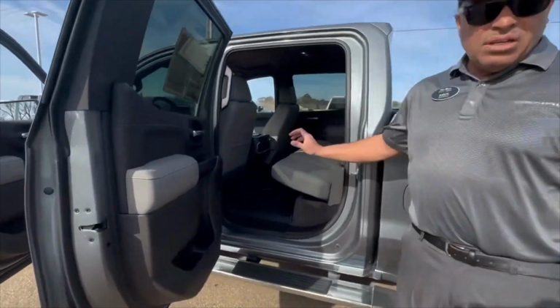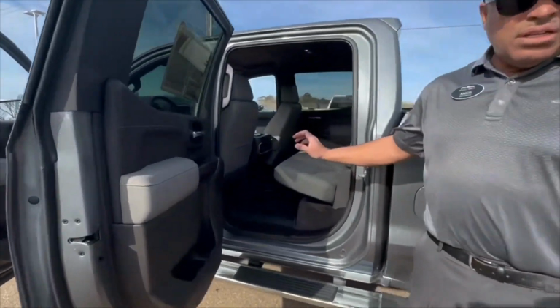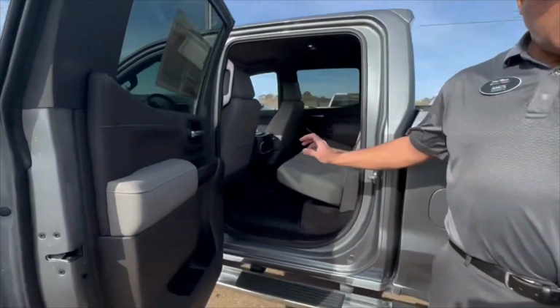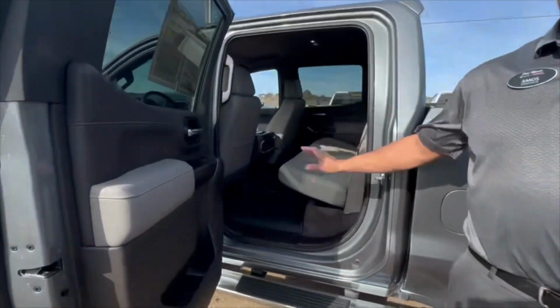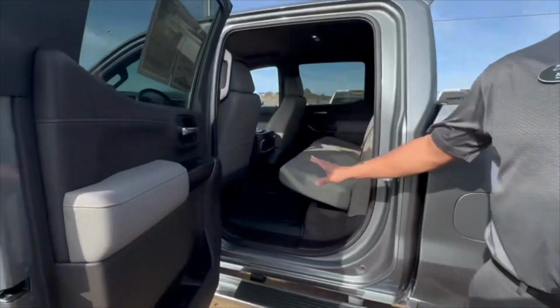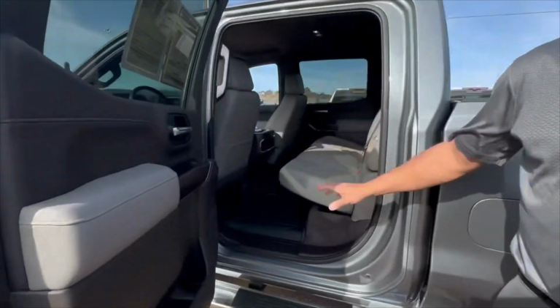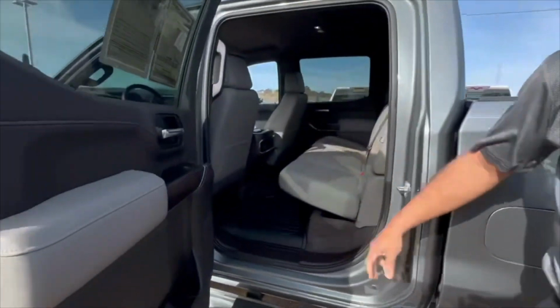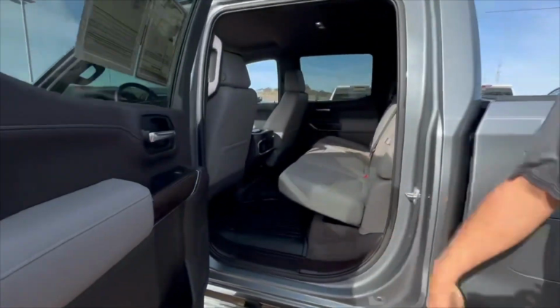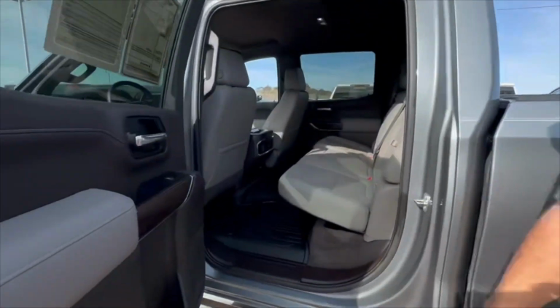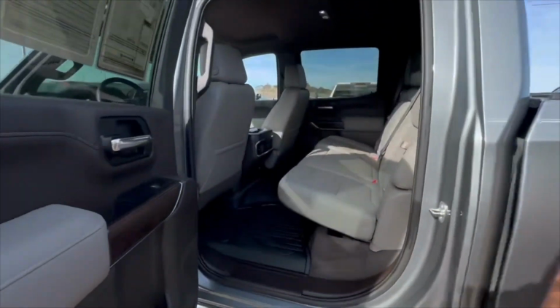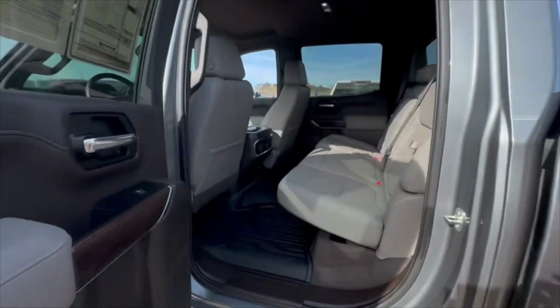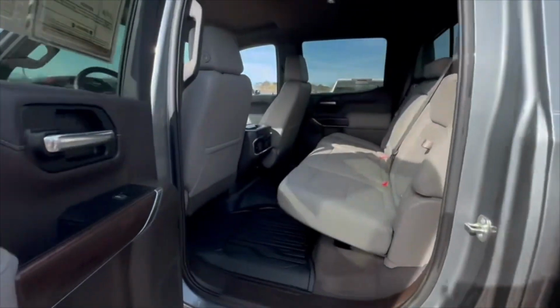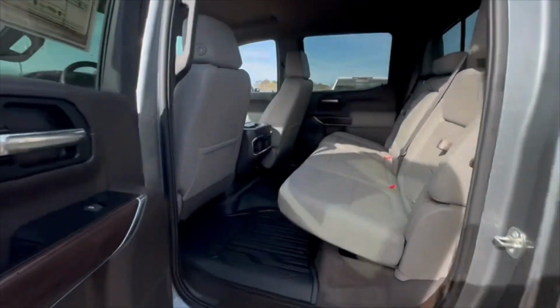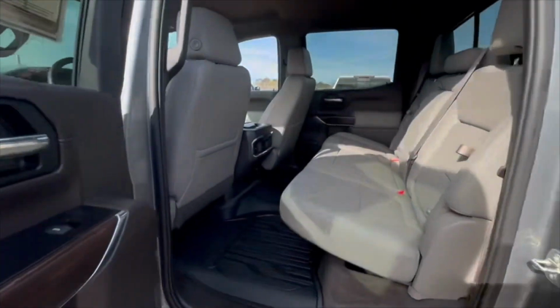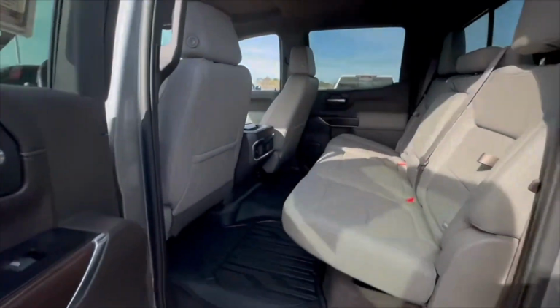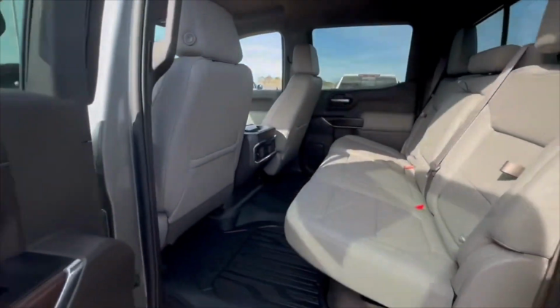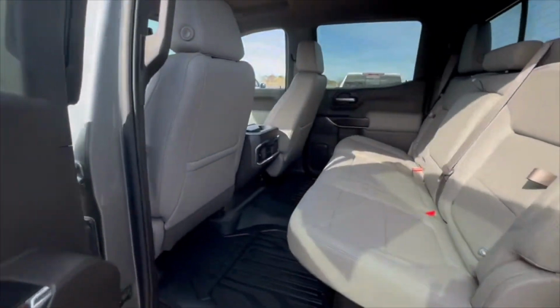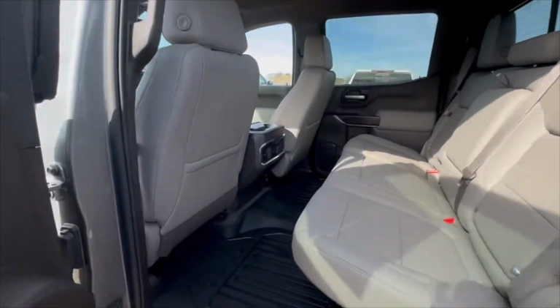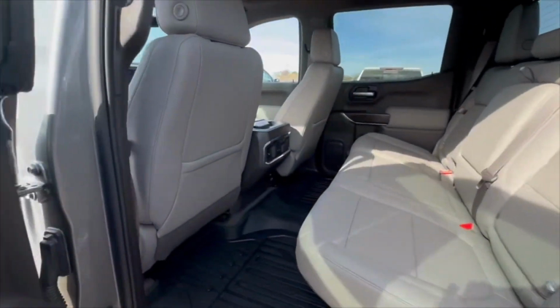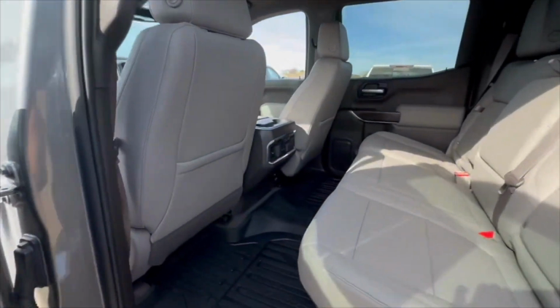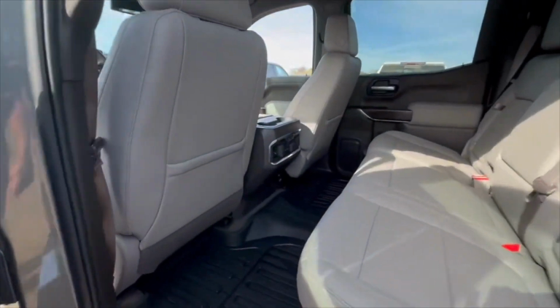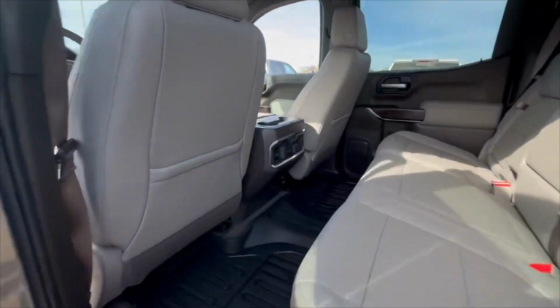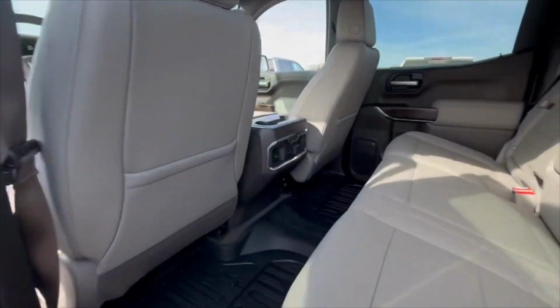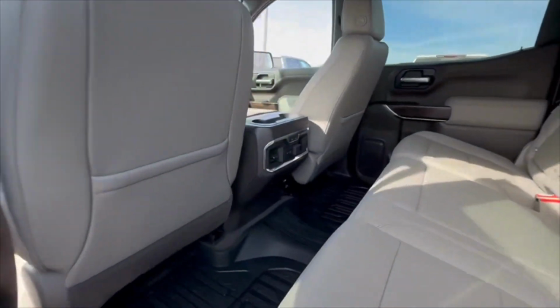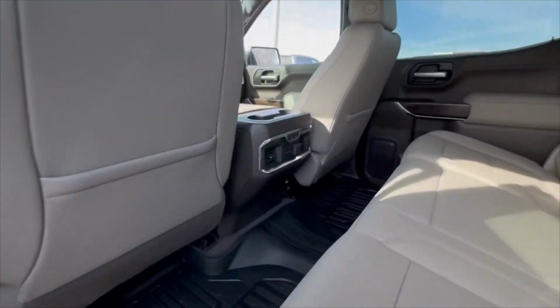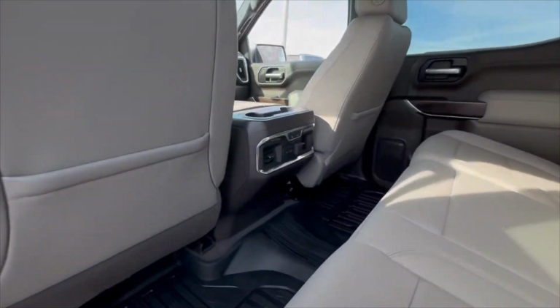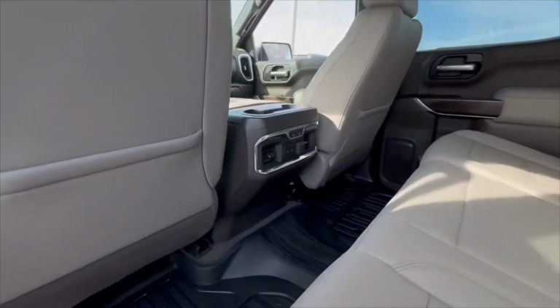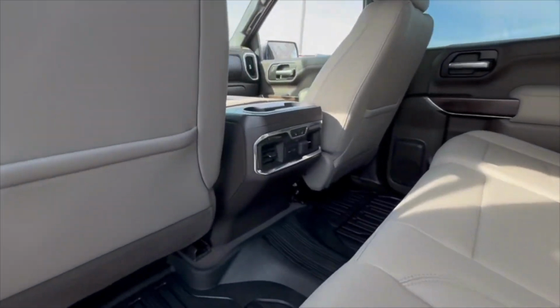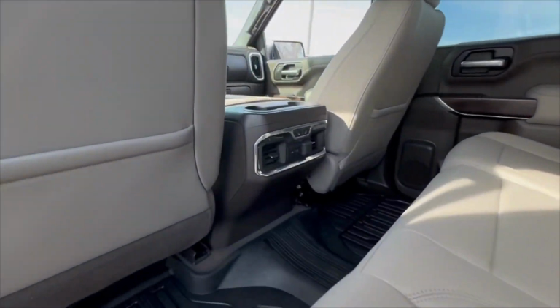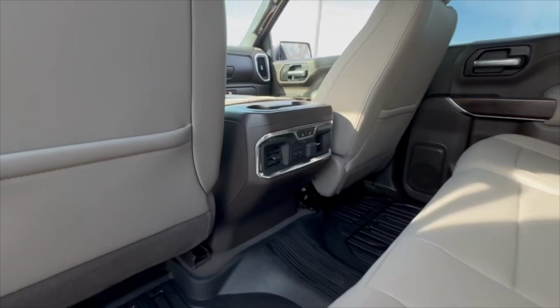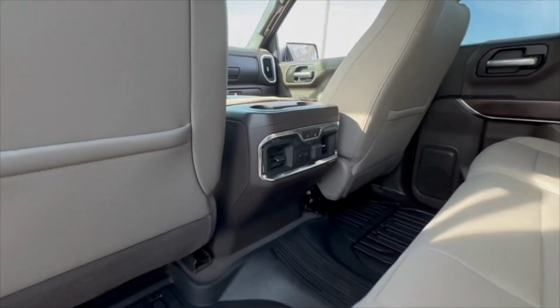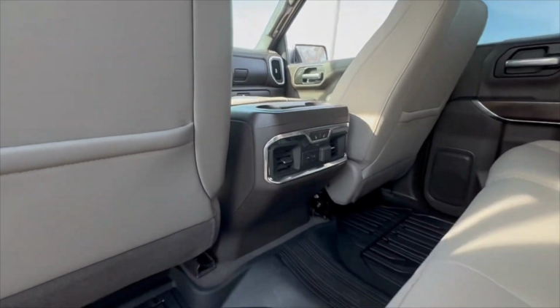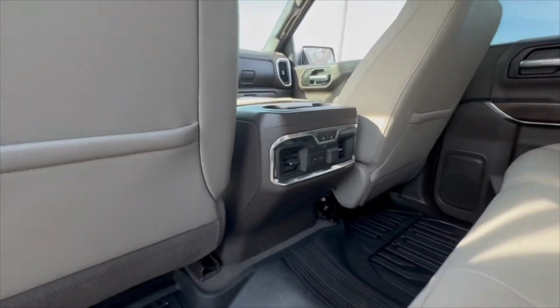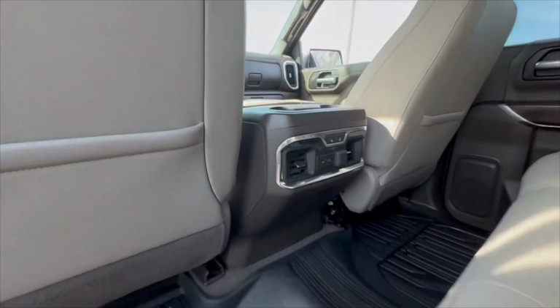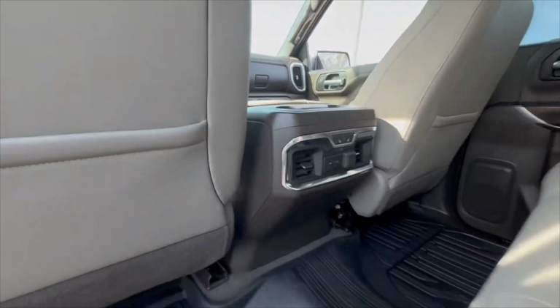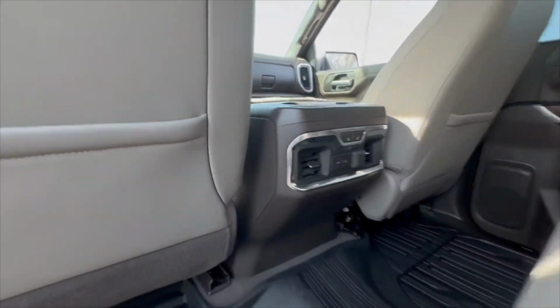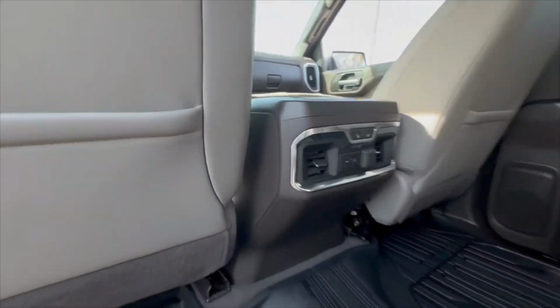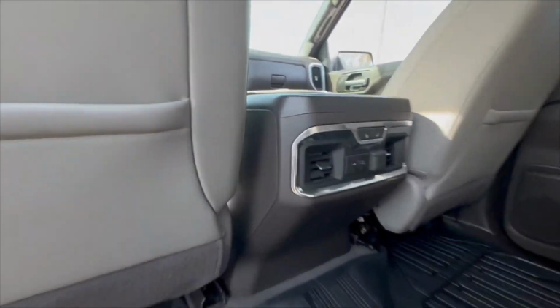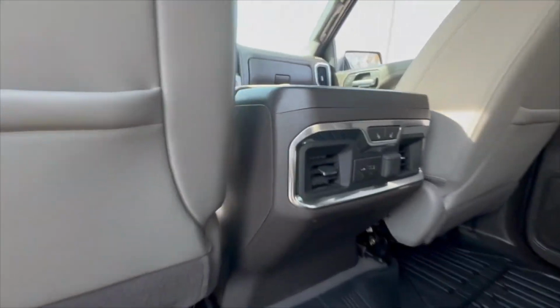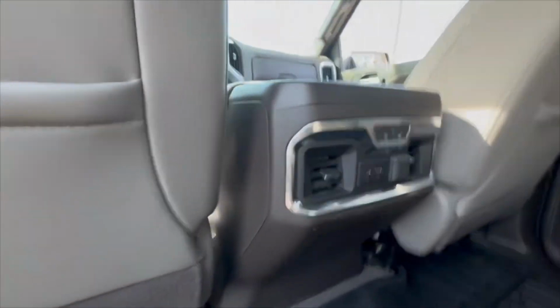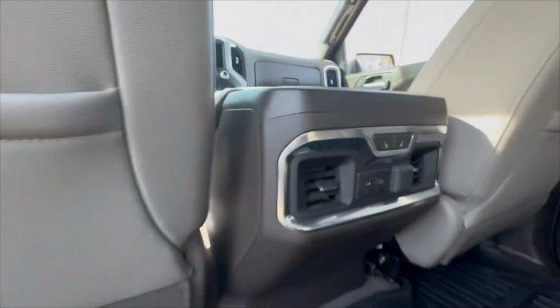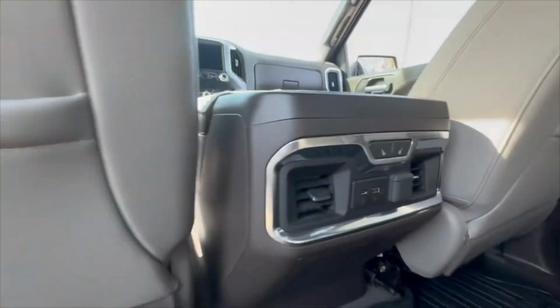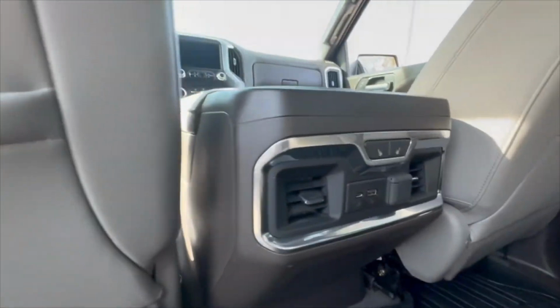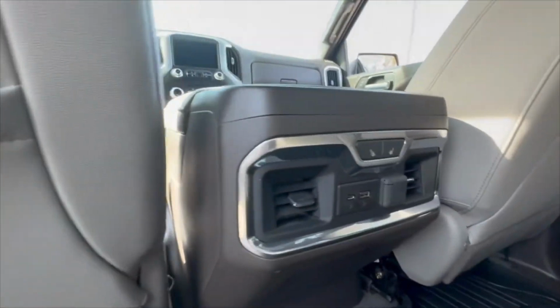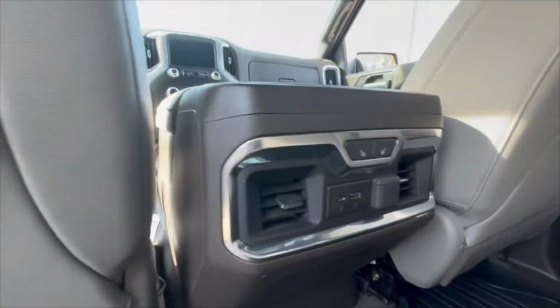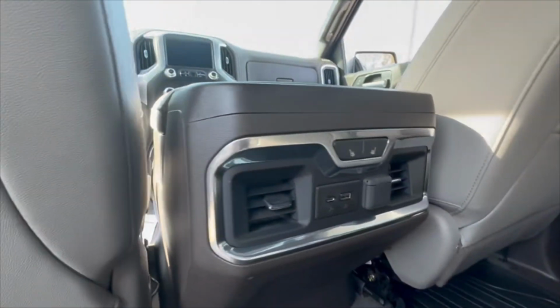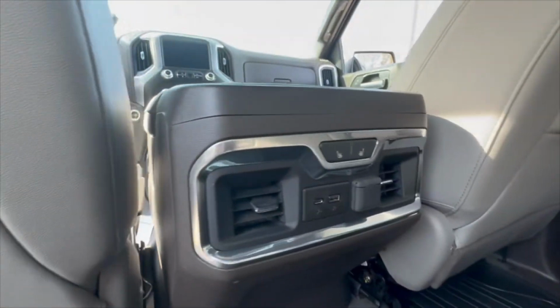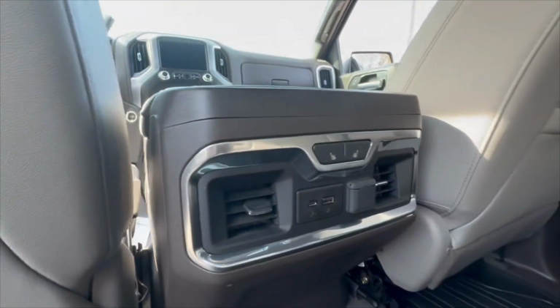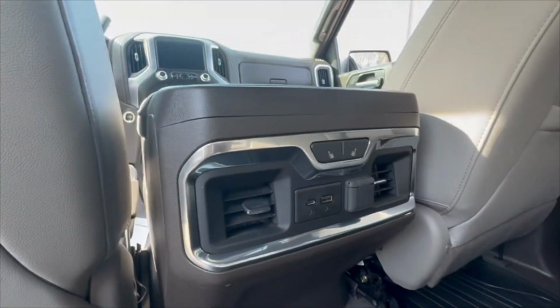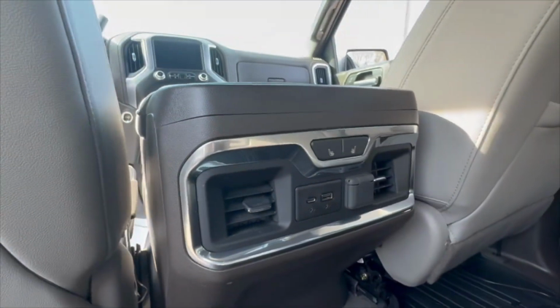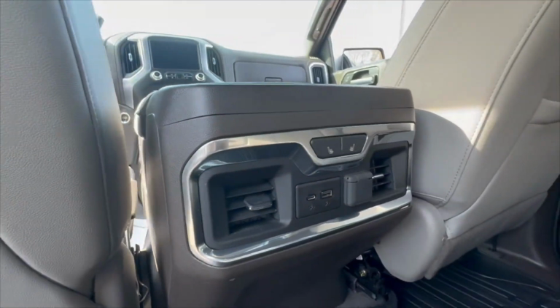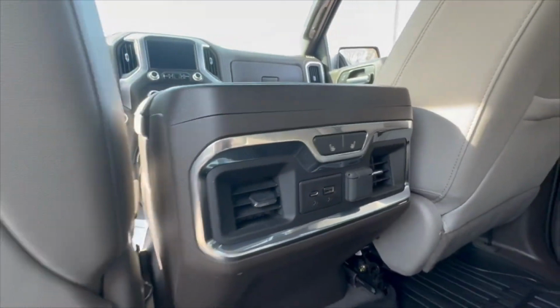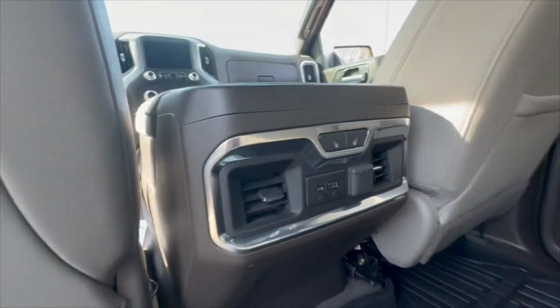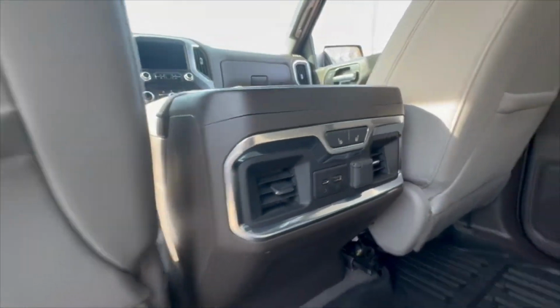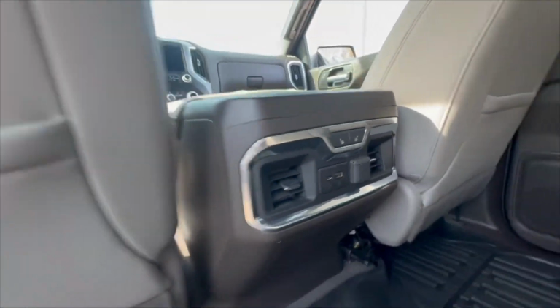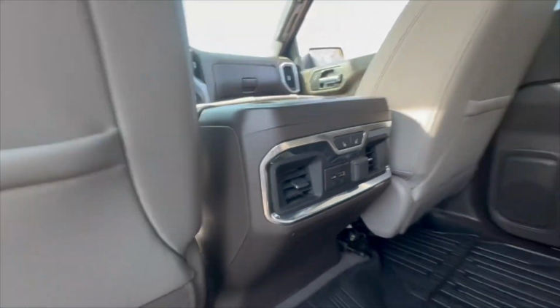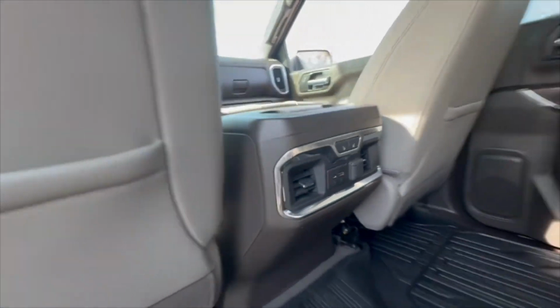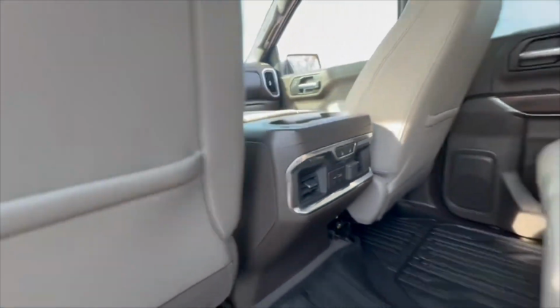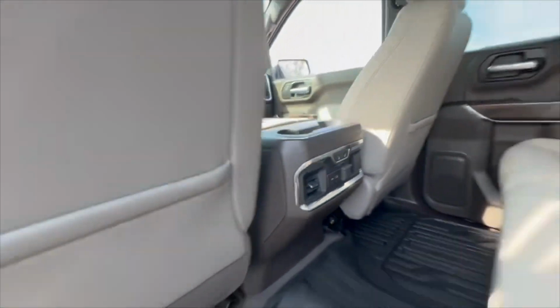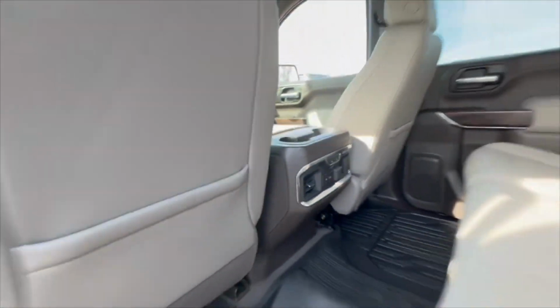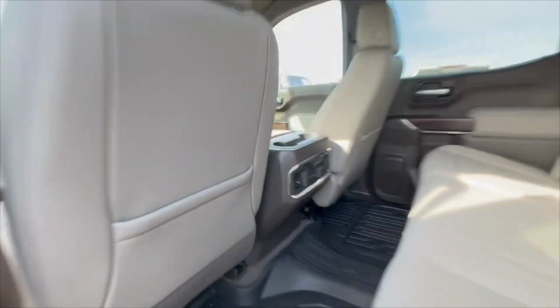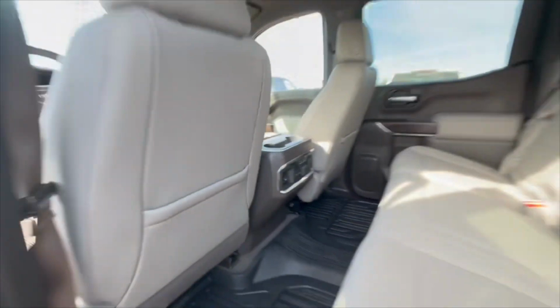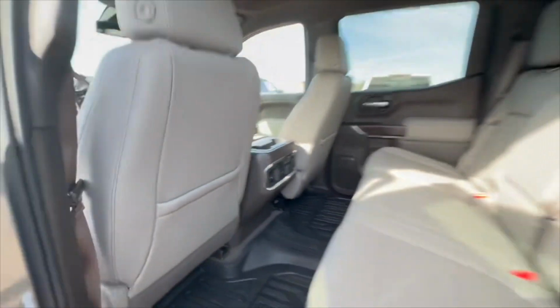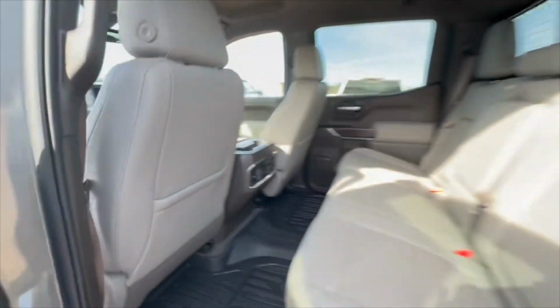All-weather mats are already there. It has heated seats in the rear, and it also has heated and cooled seats up front.